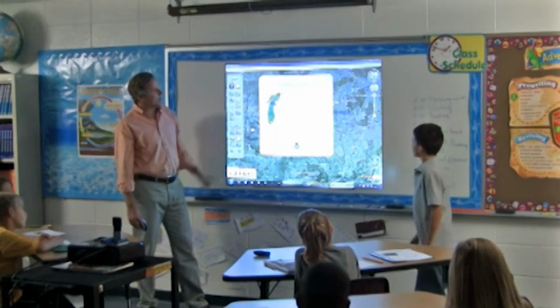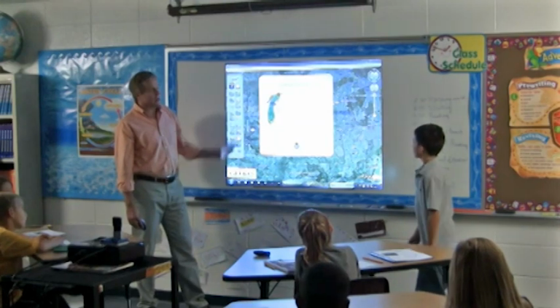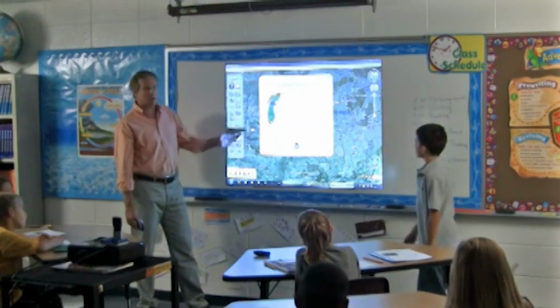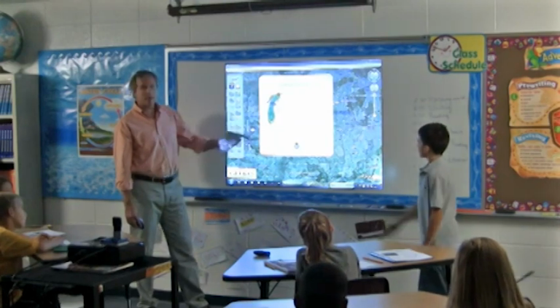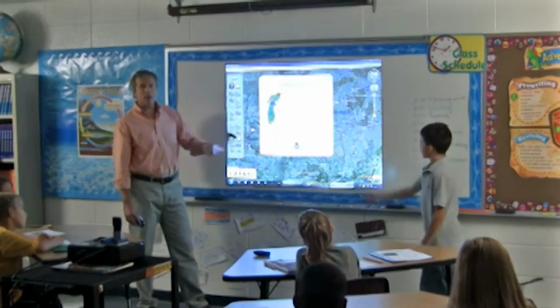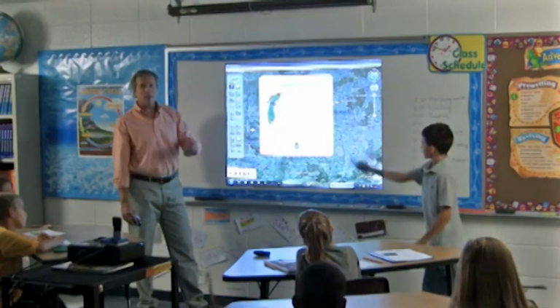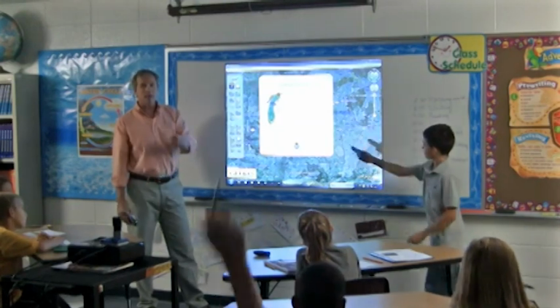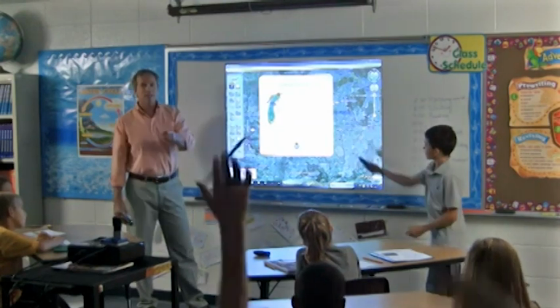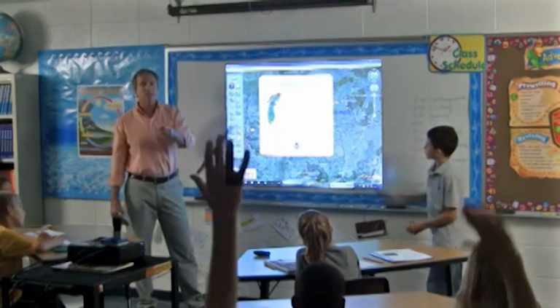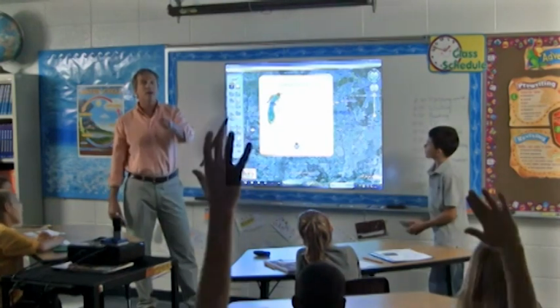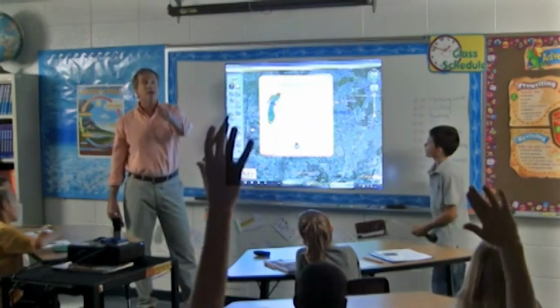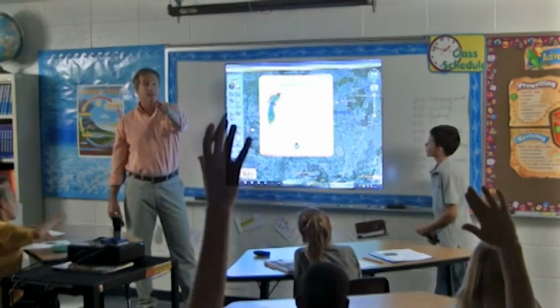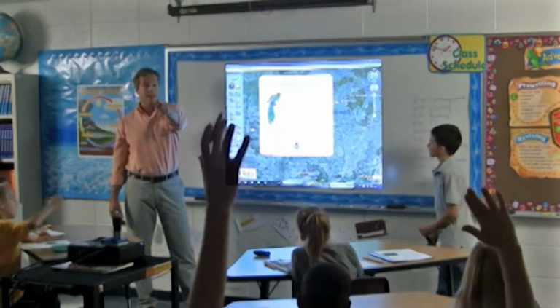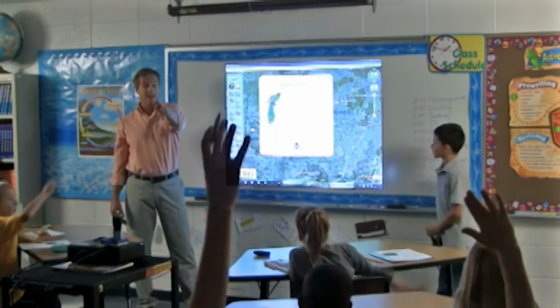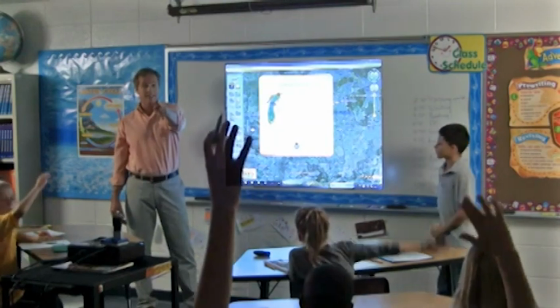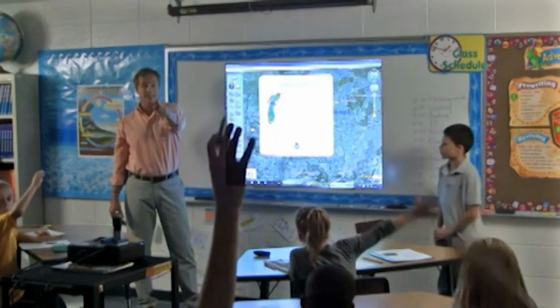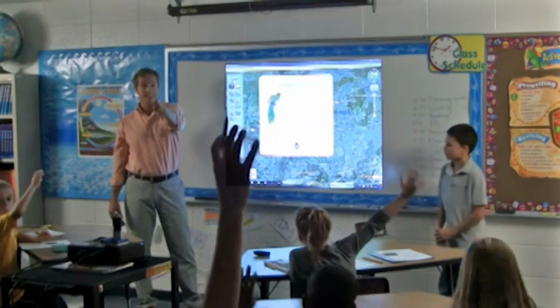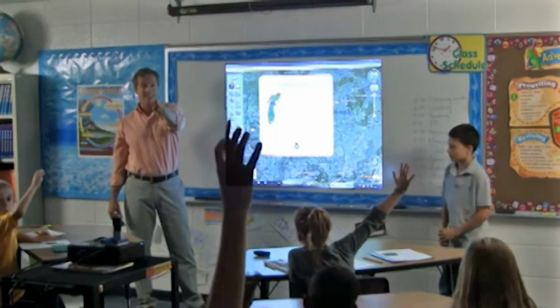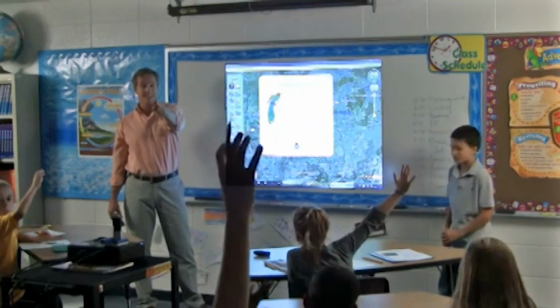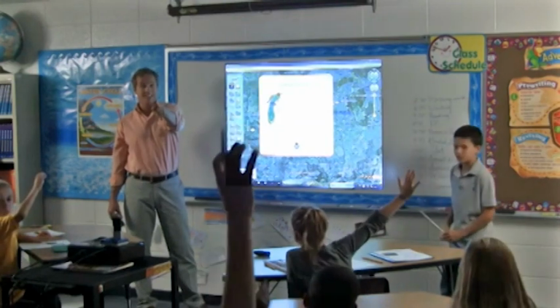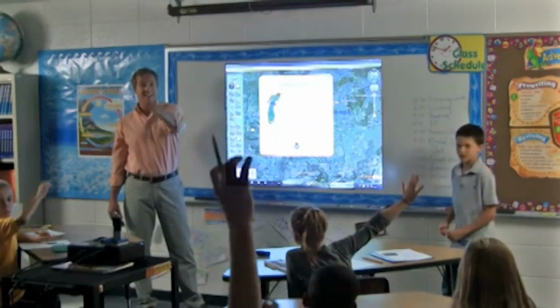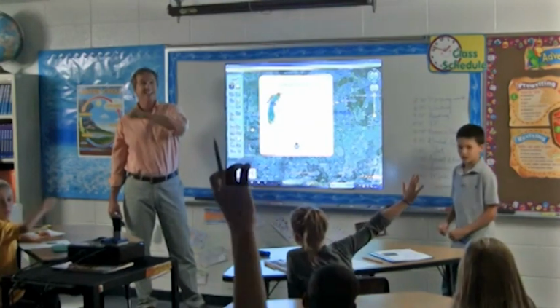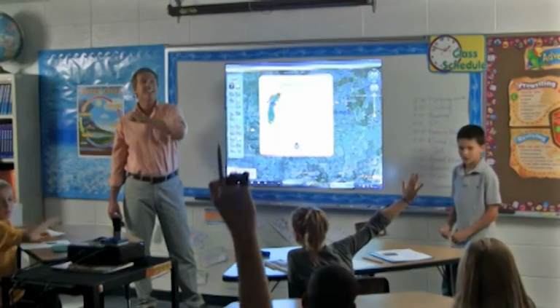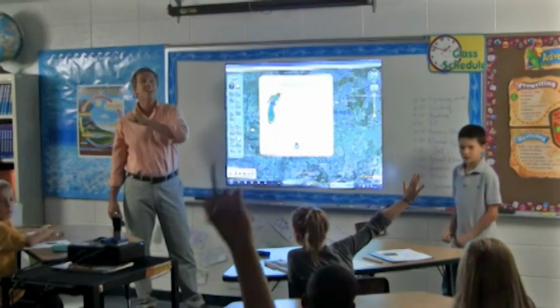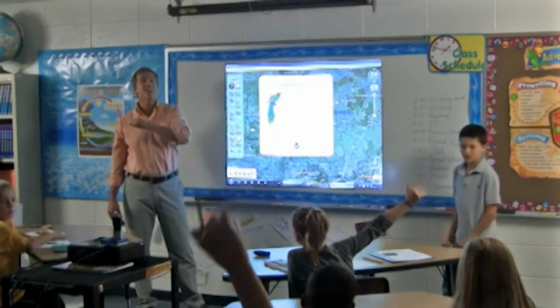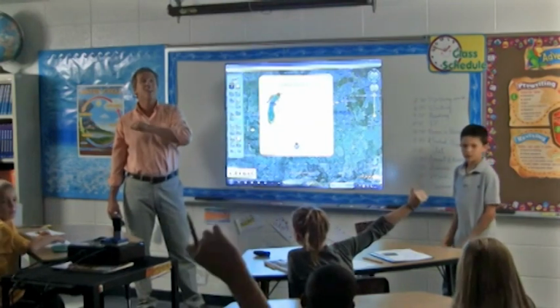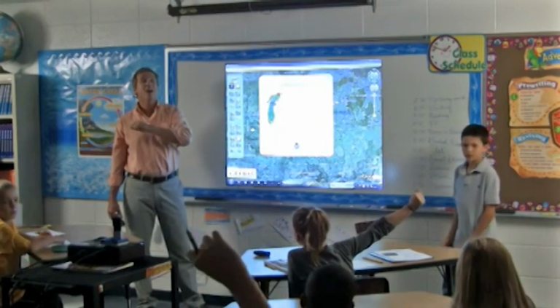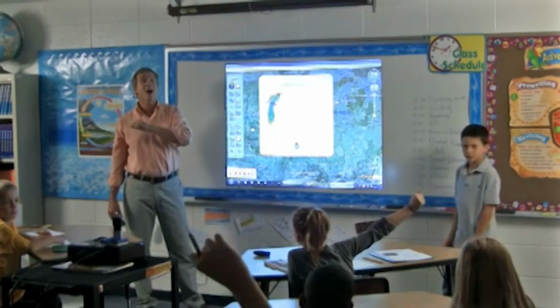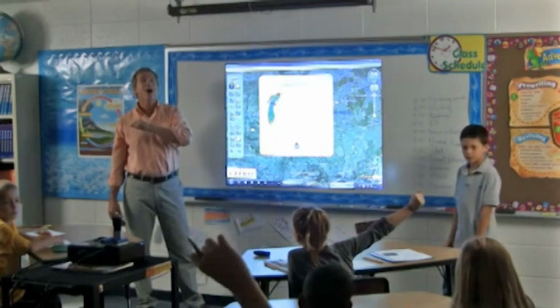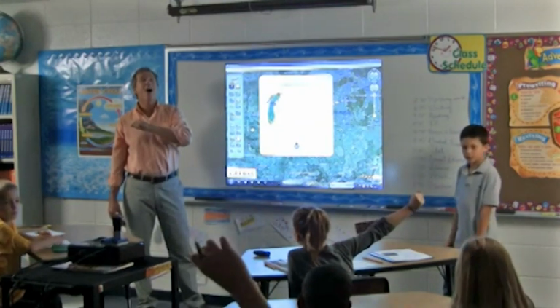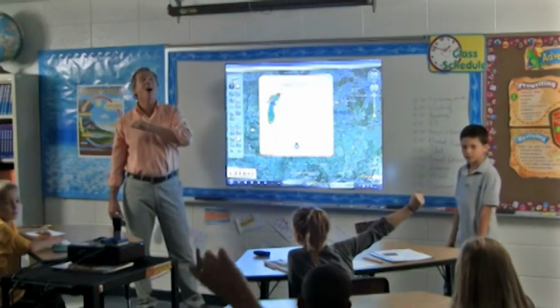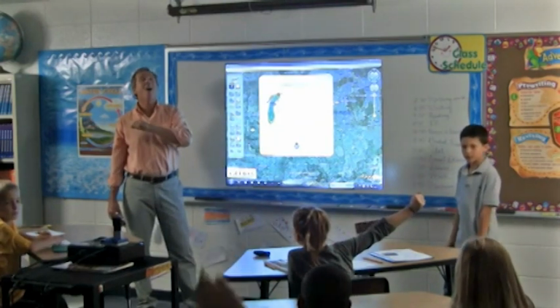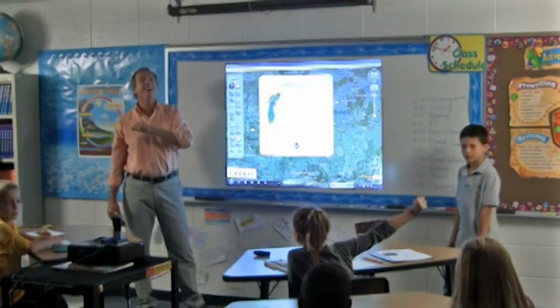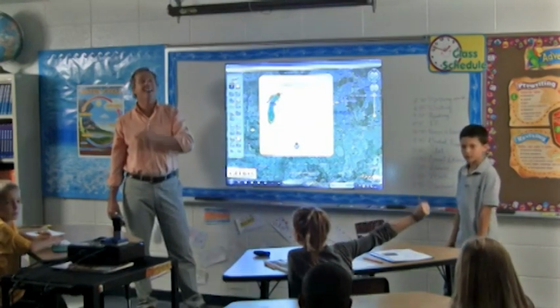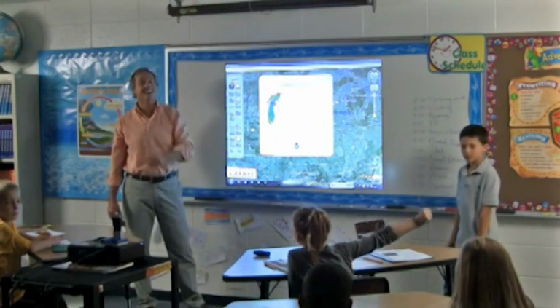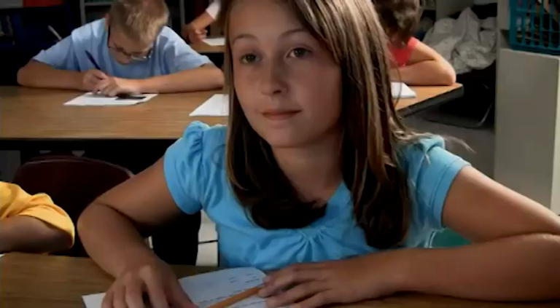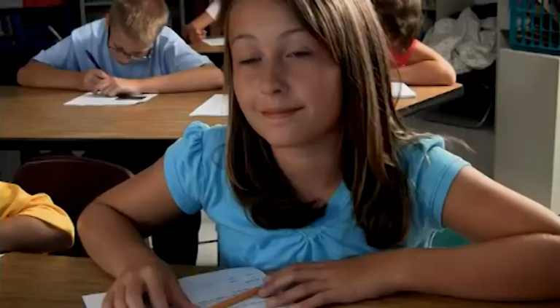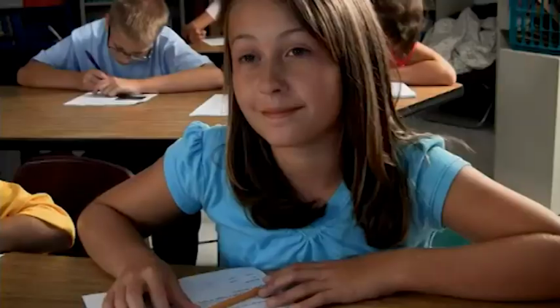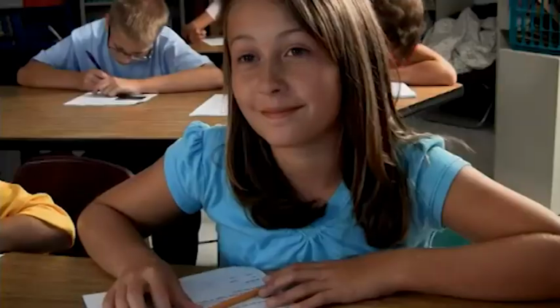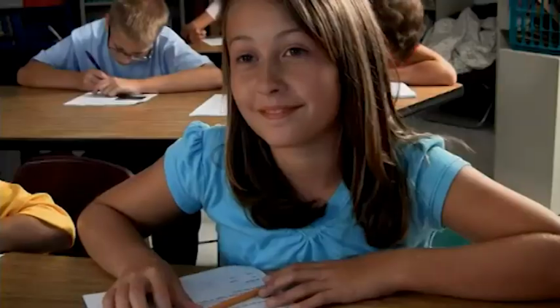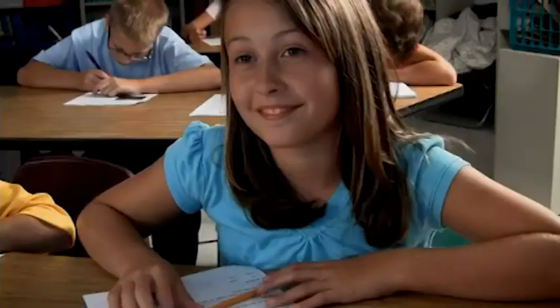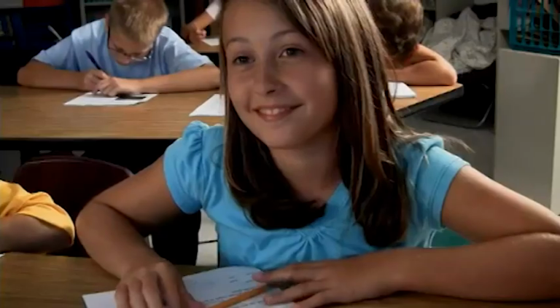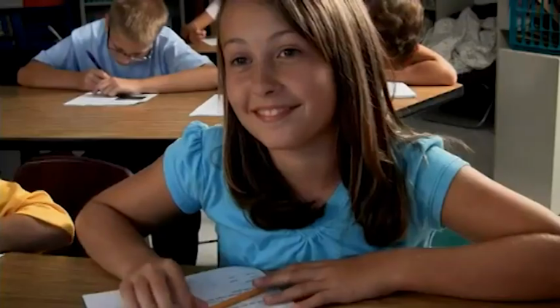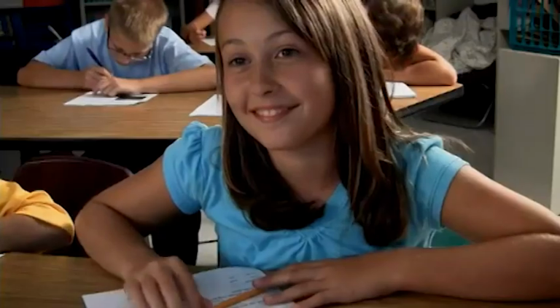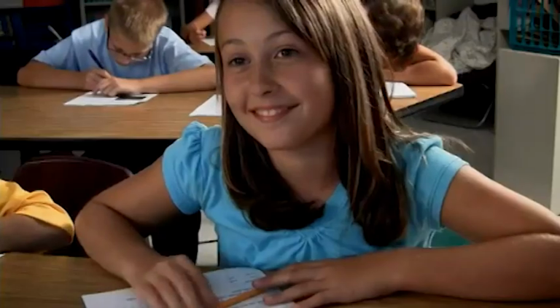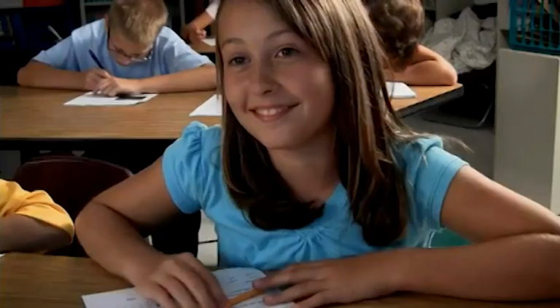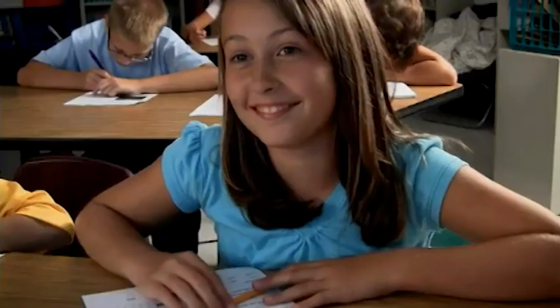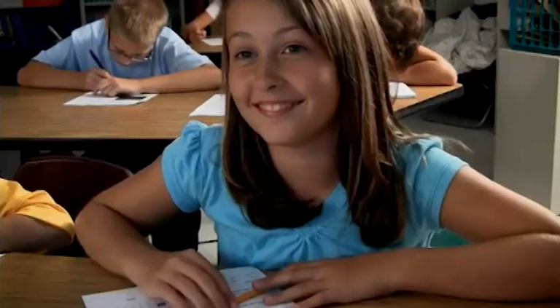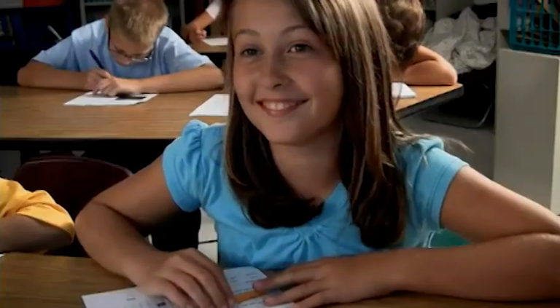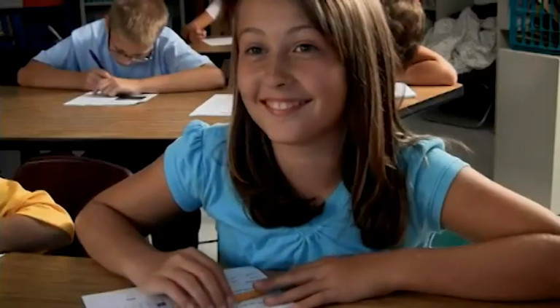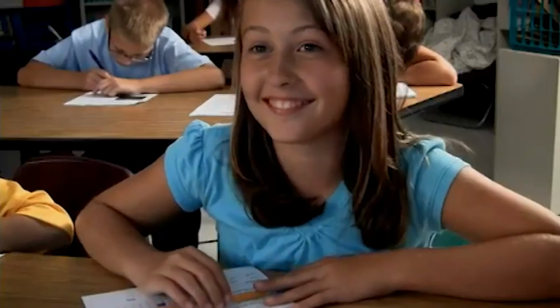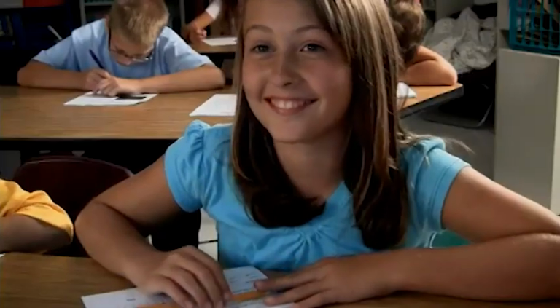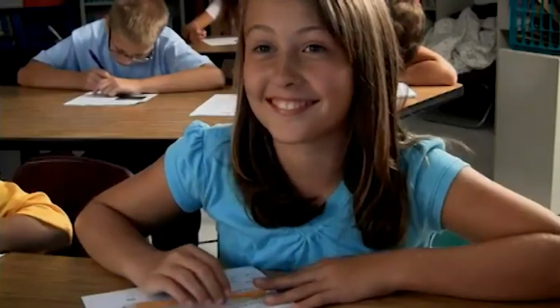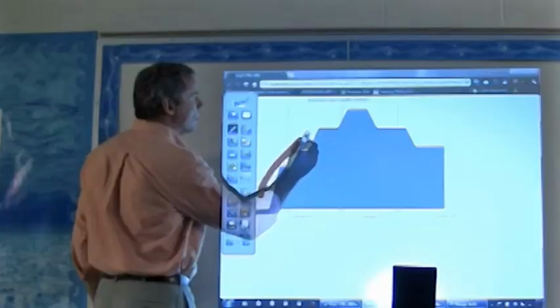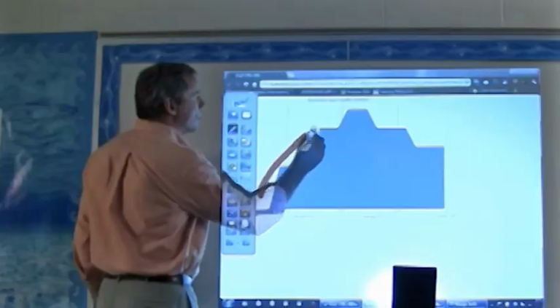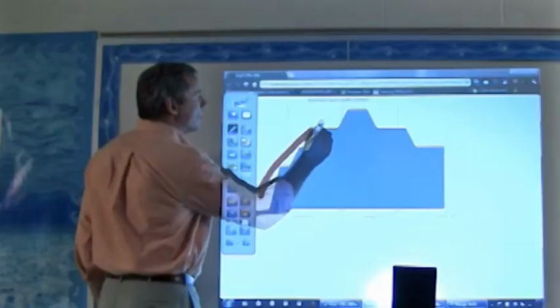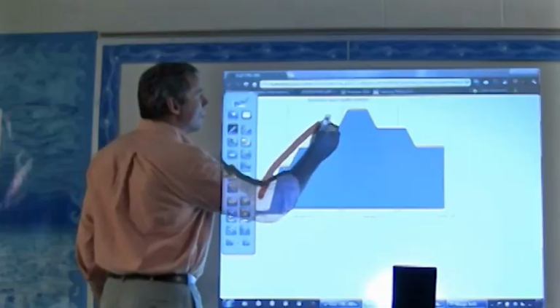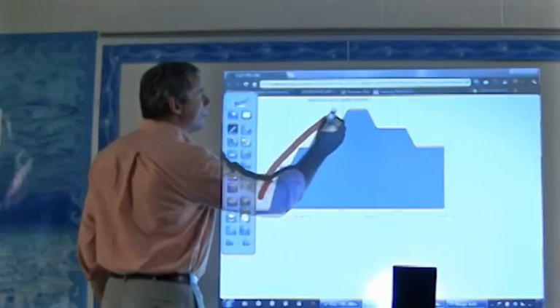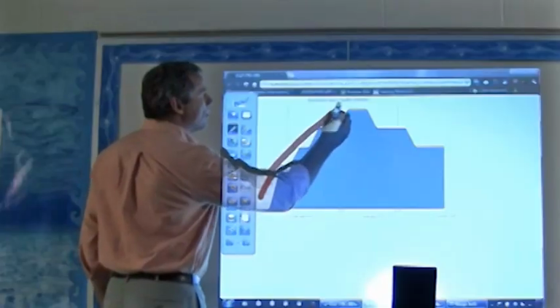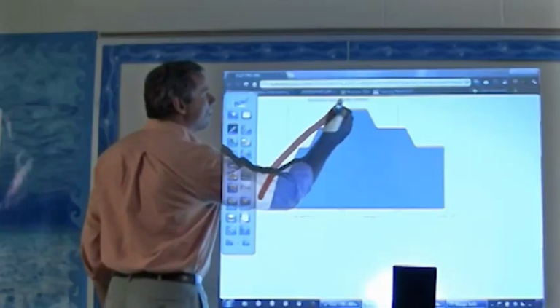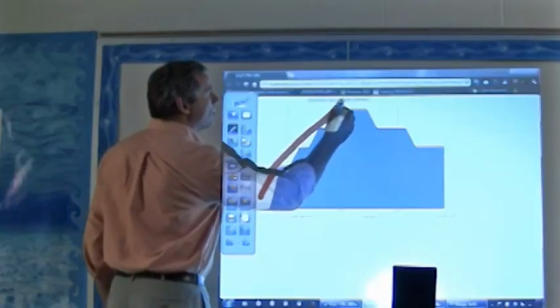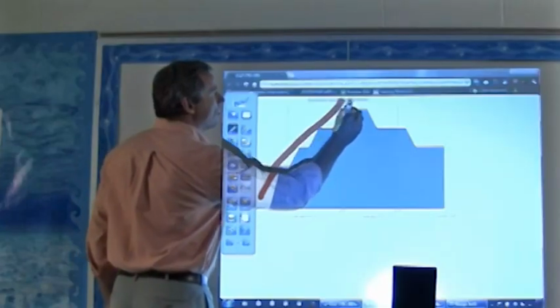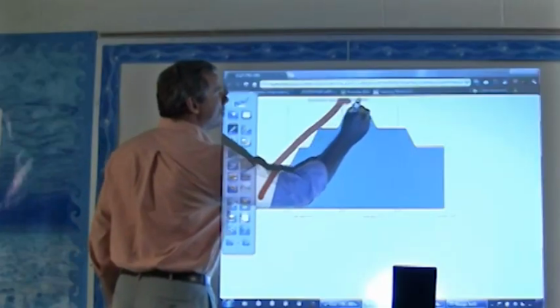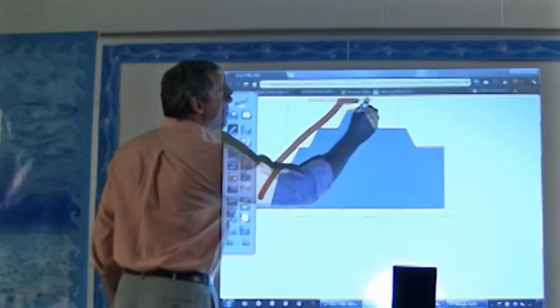From documents and presentations to web apps and videos, NowBoard helps you bring skills and concepts to life, making every class more dynamic and interactive.